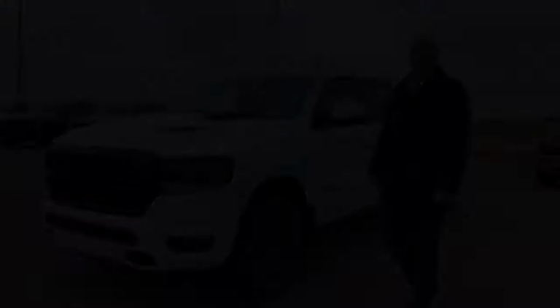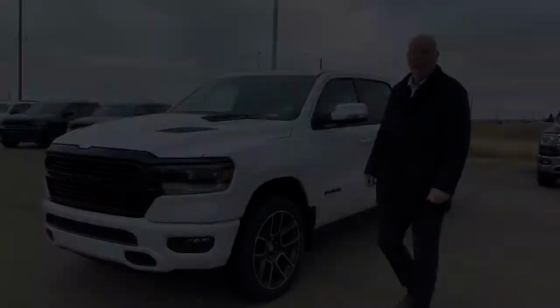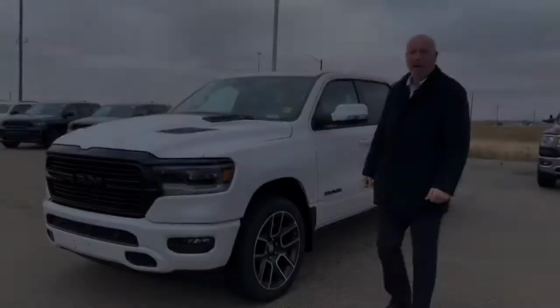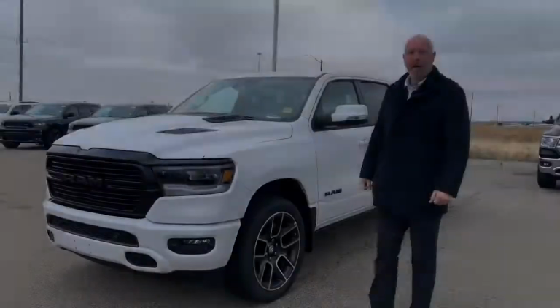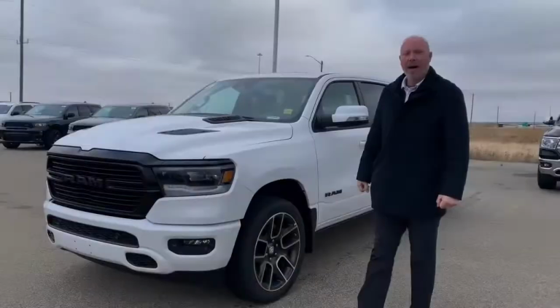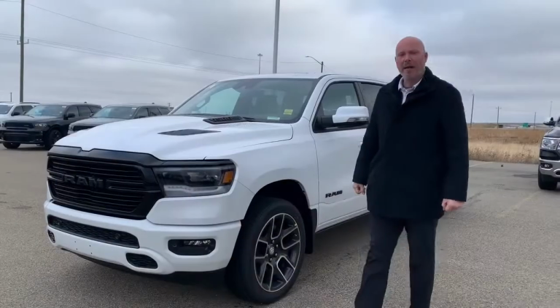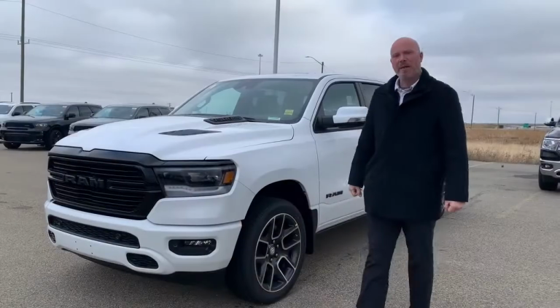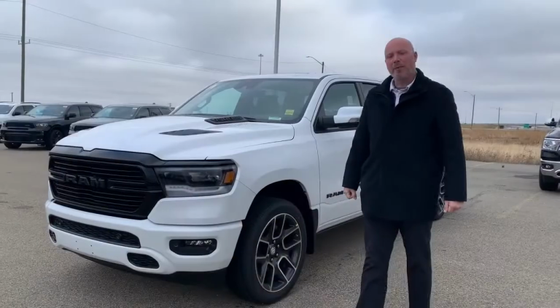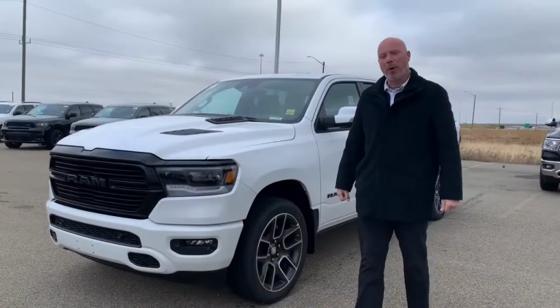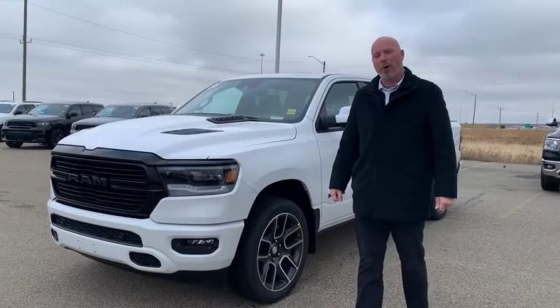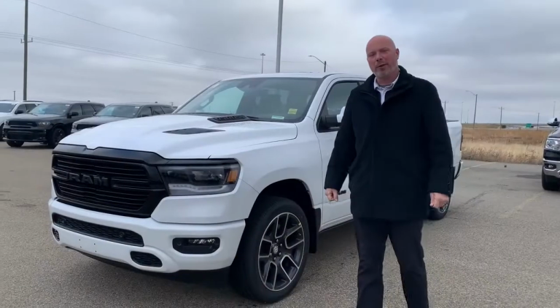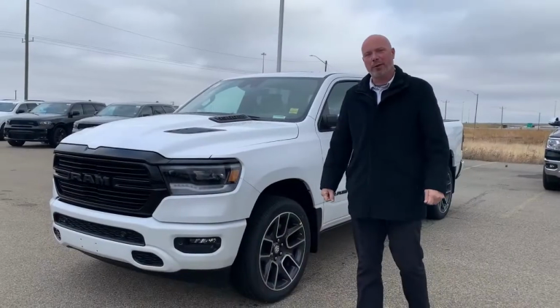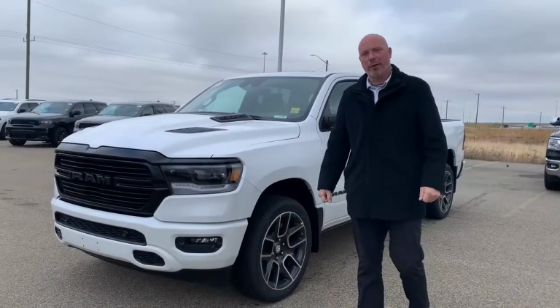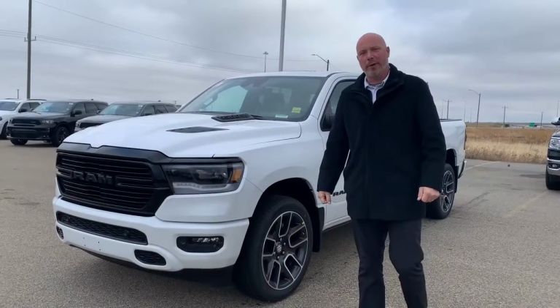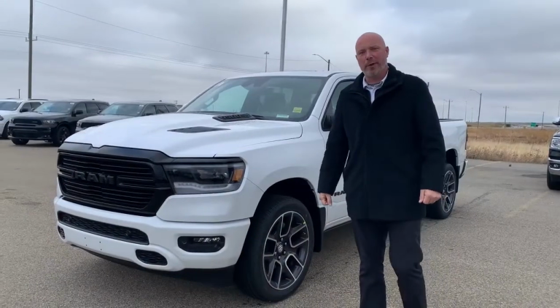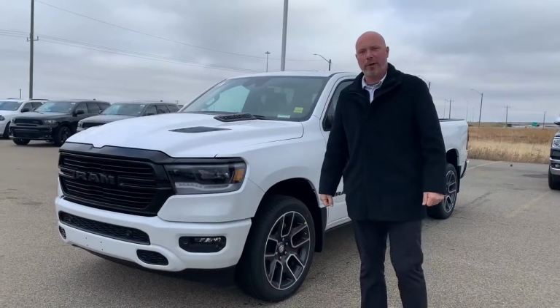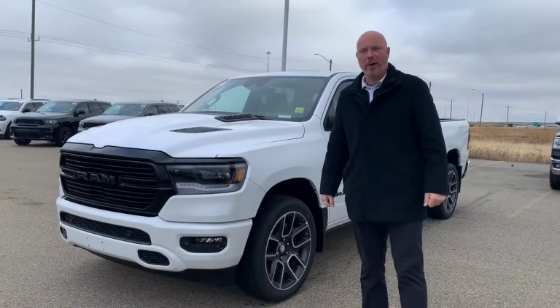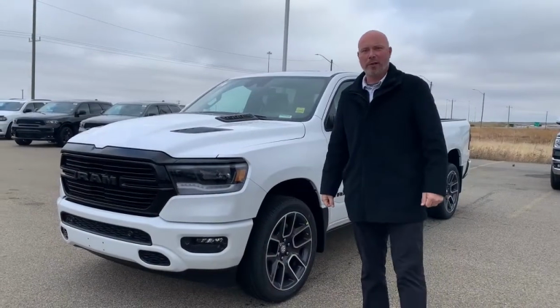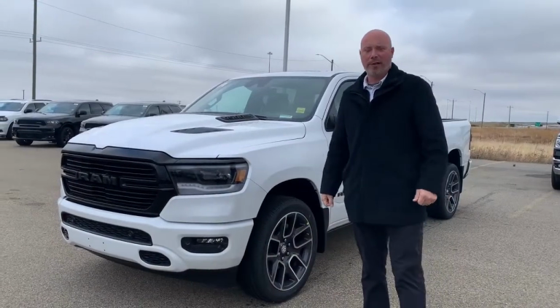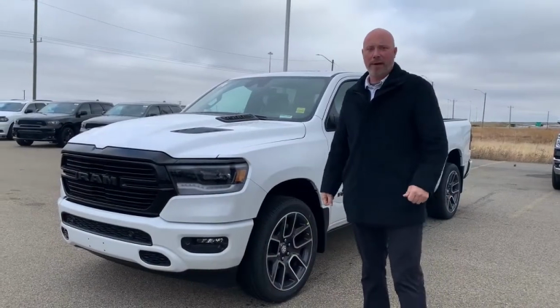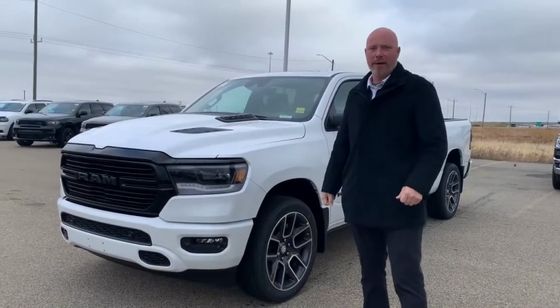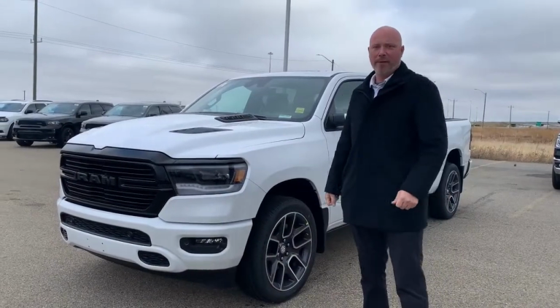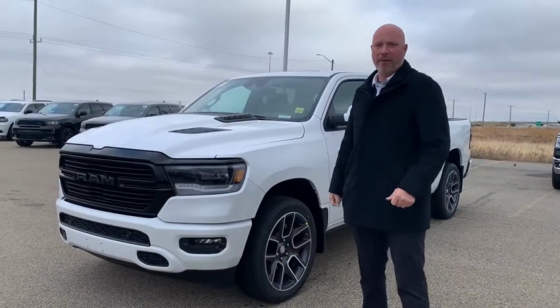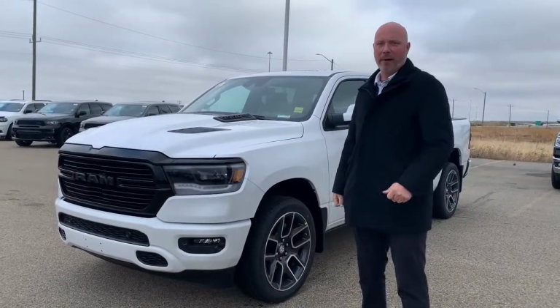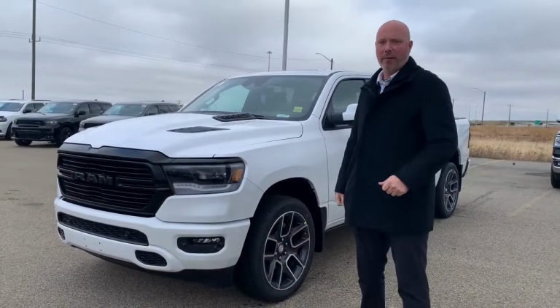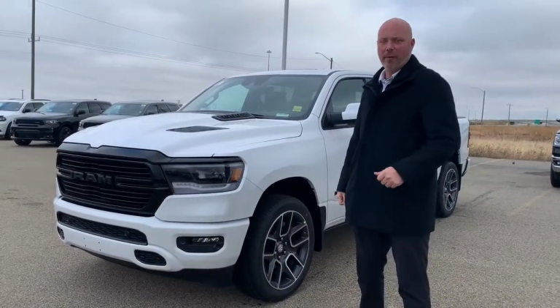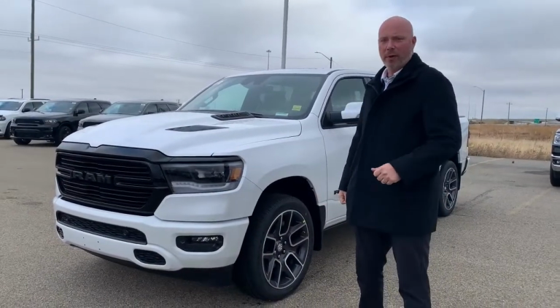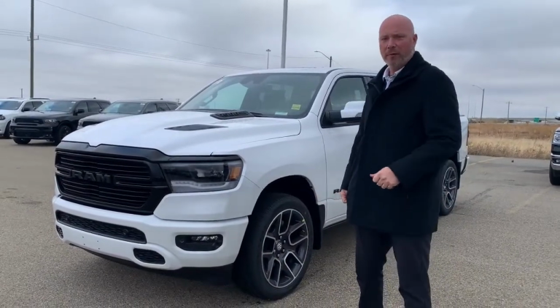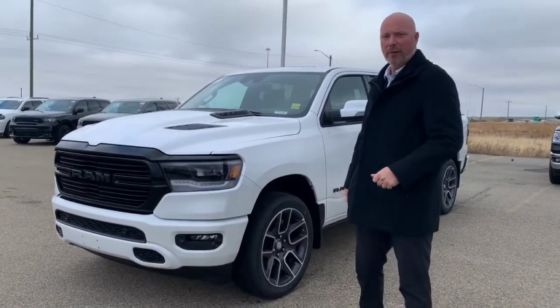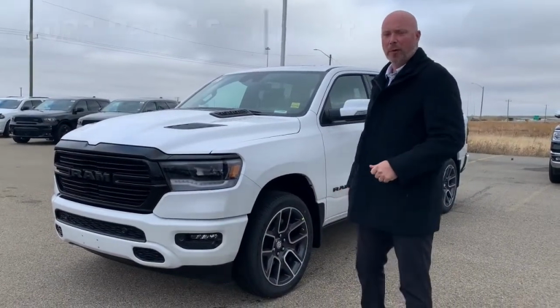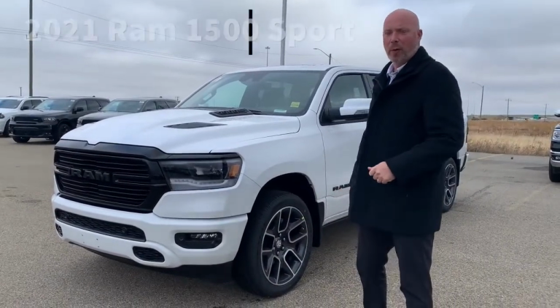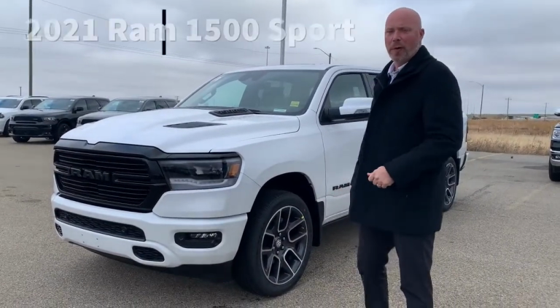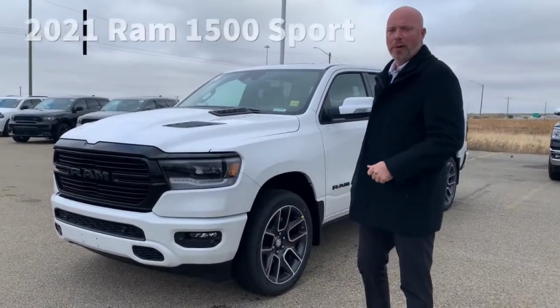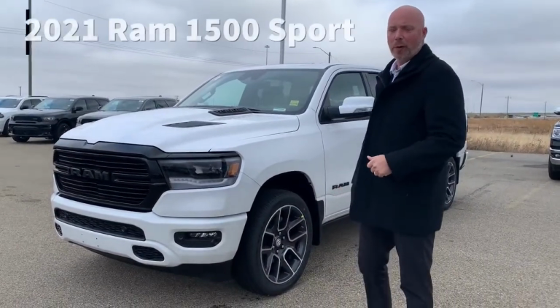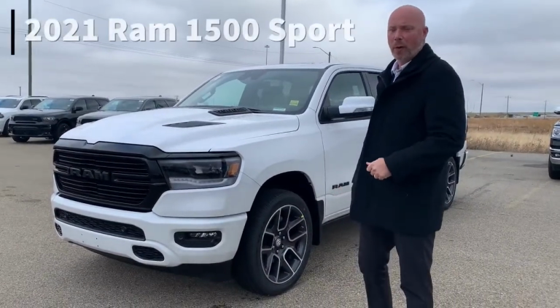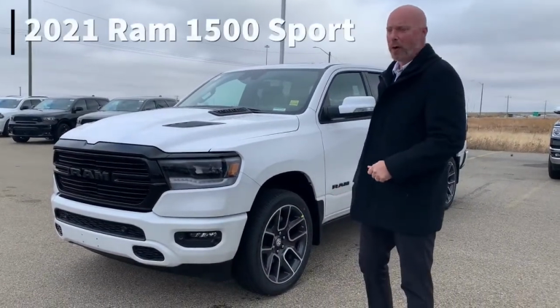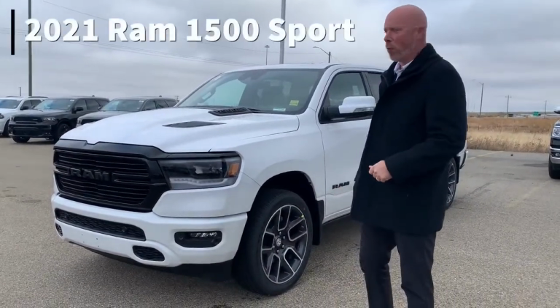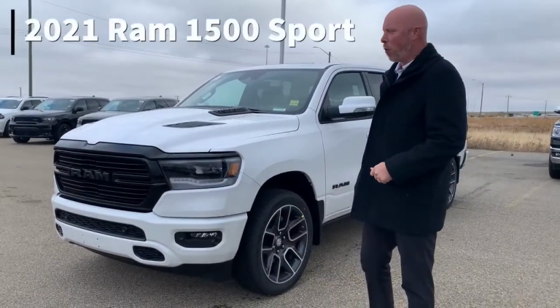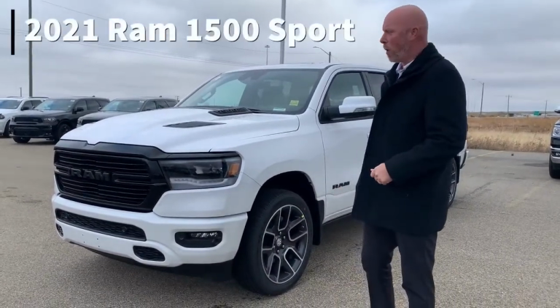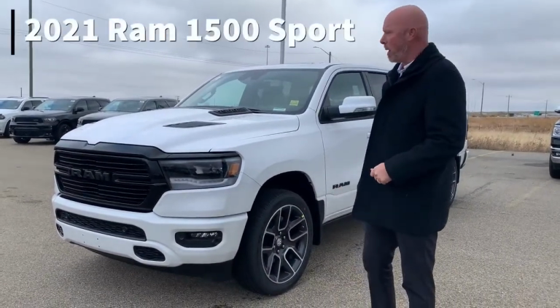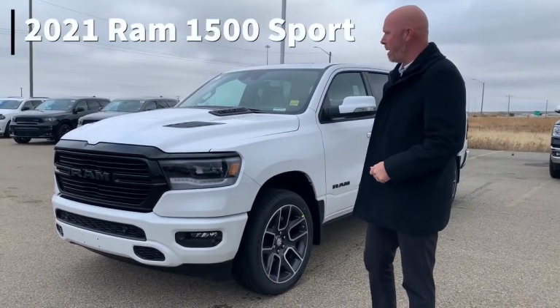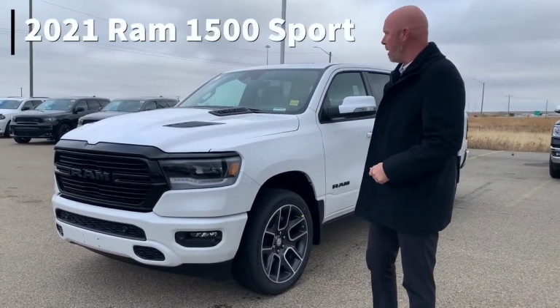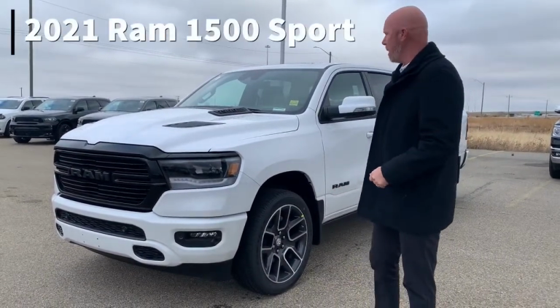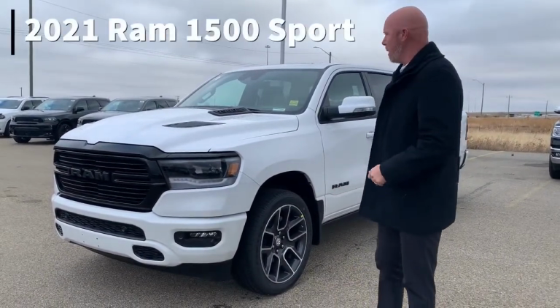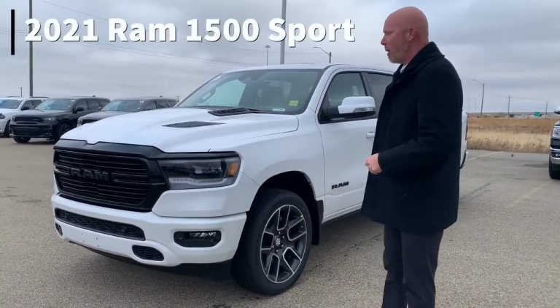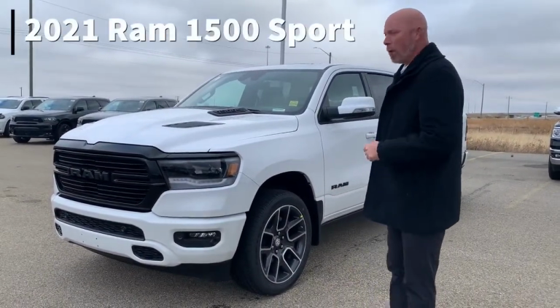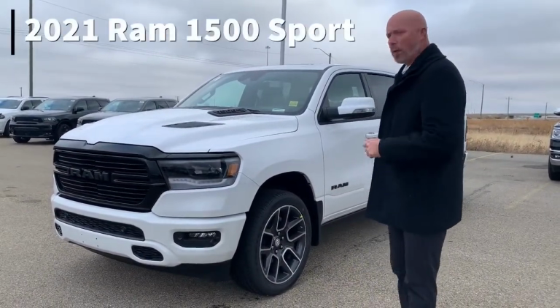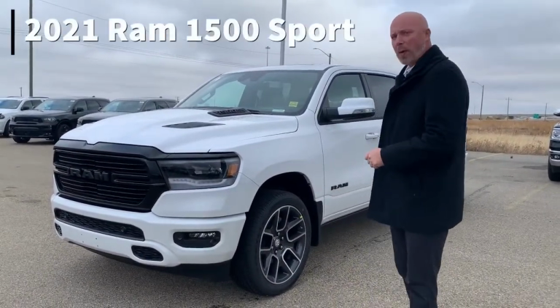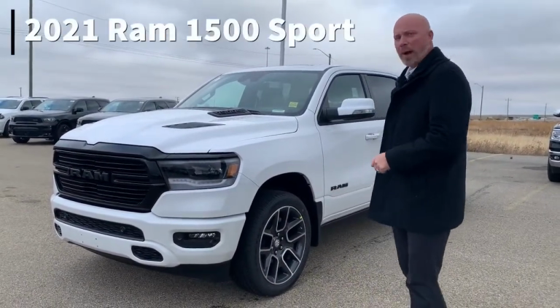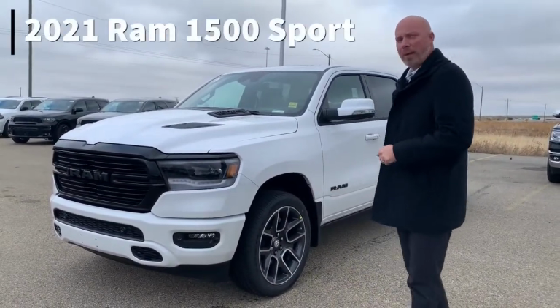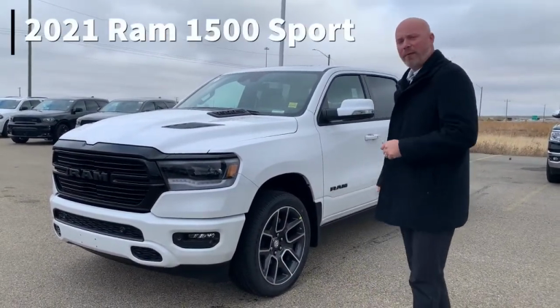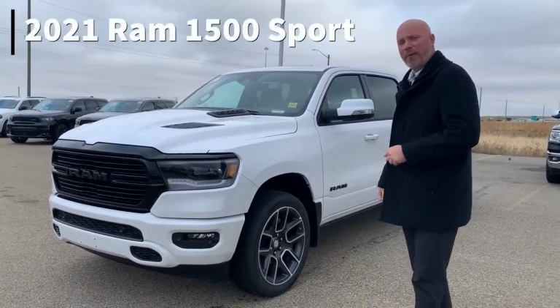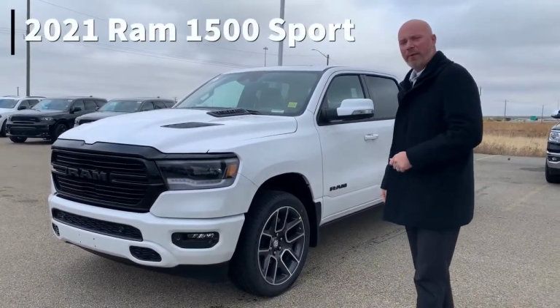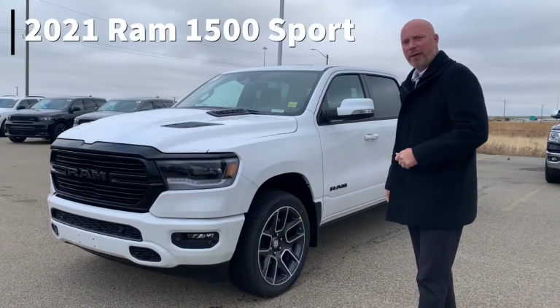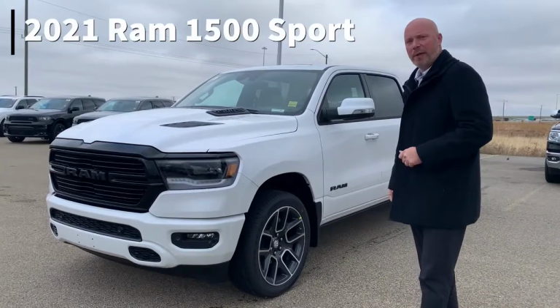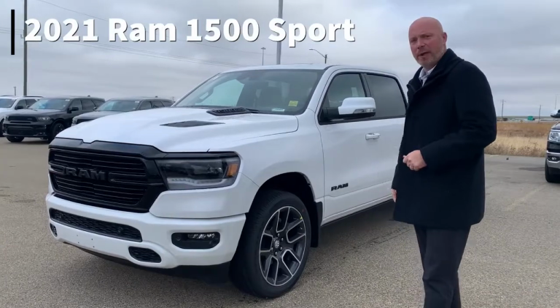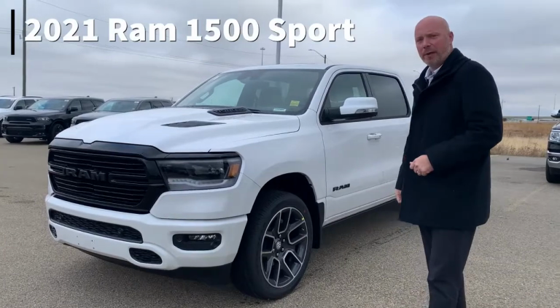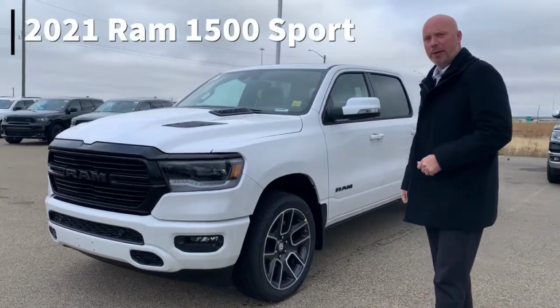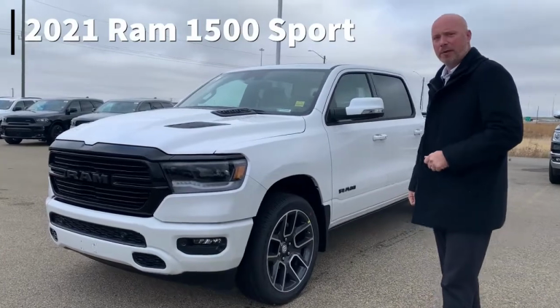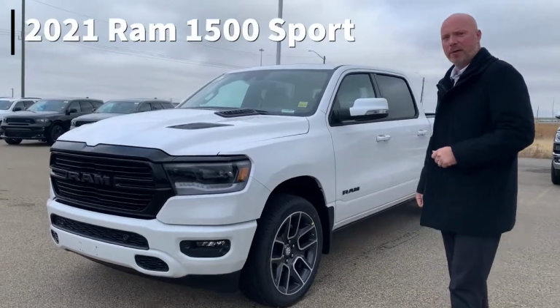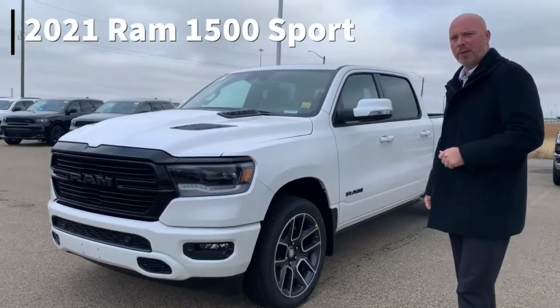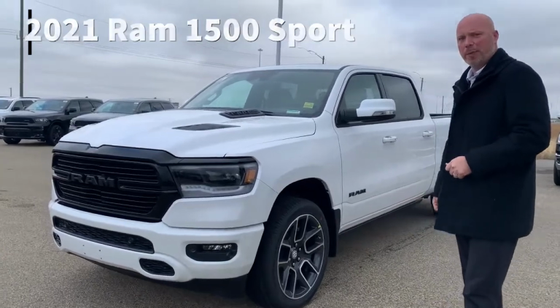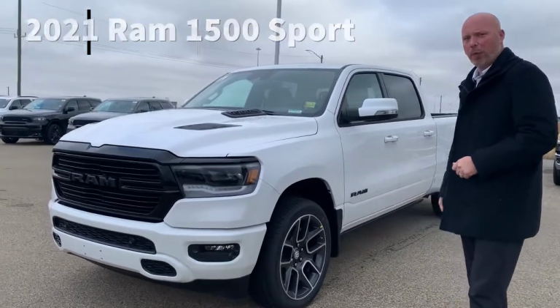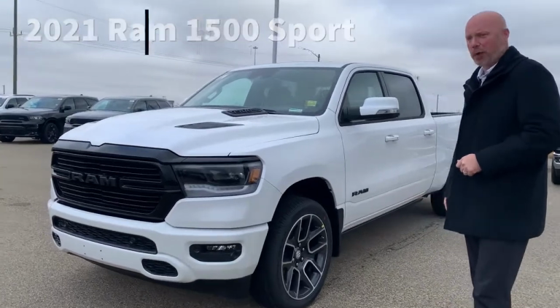Hi, this is Paul. It's Sherwood Dodge standing in front of a beautiful 2021 Ram 1500 Sport.